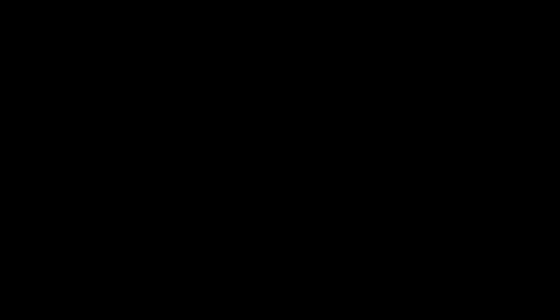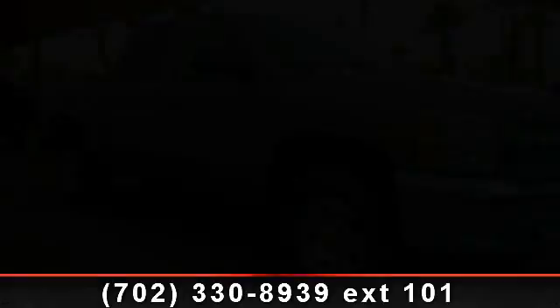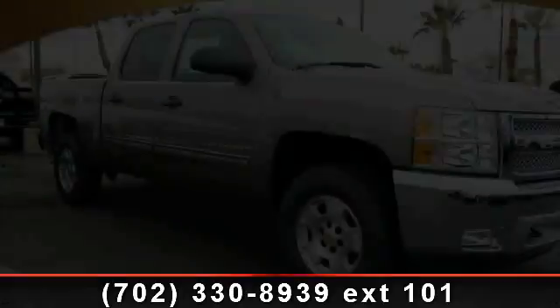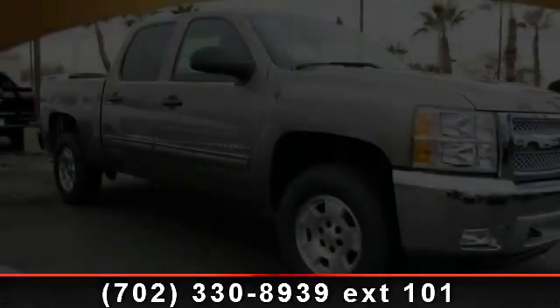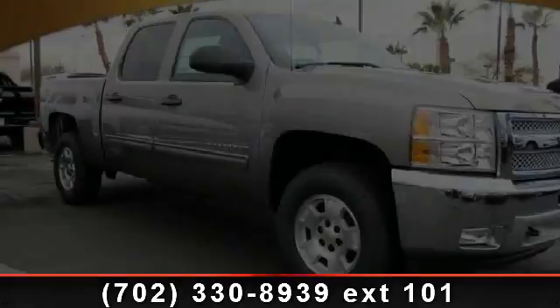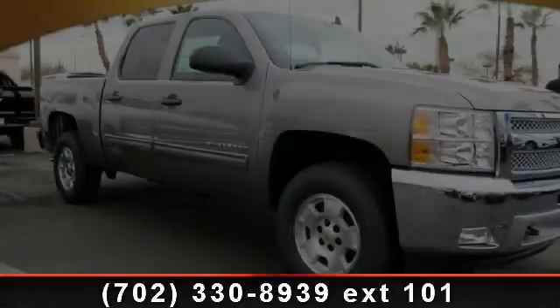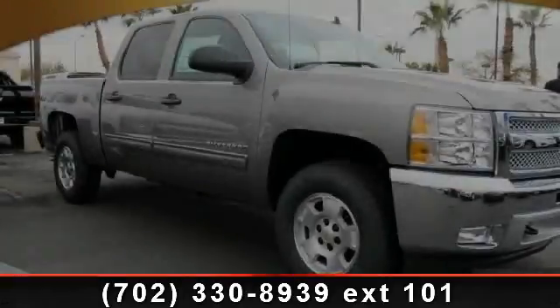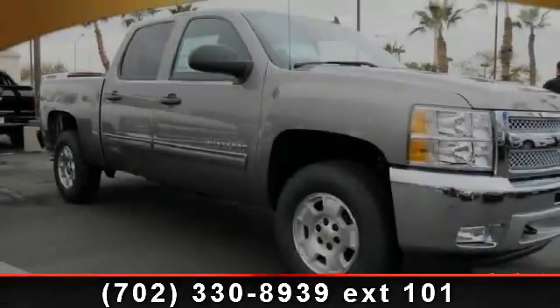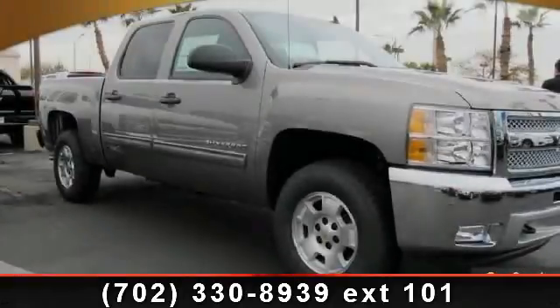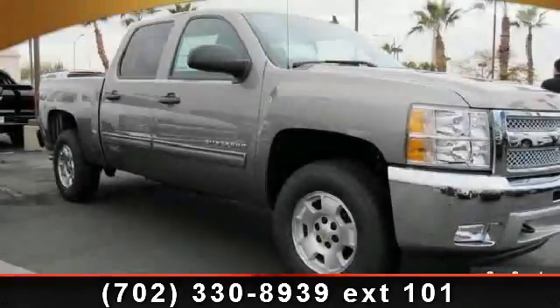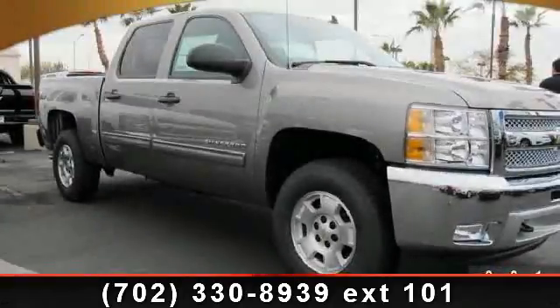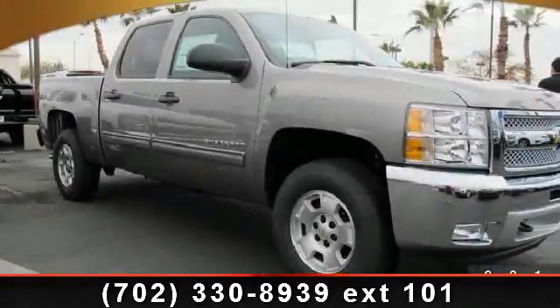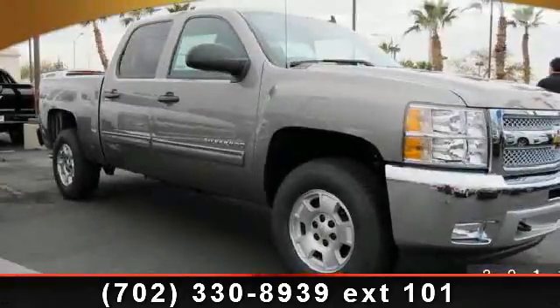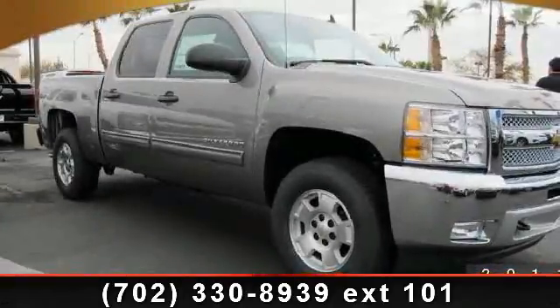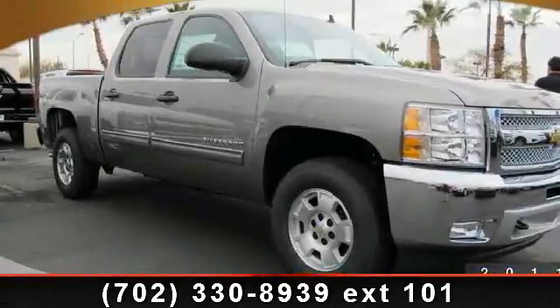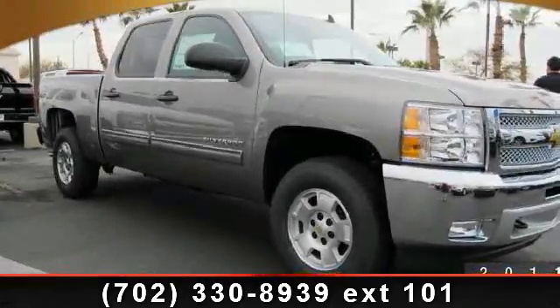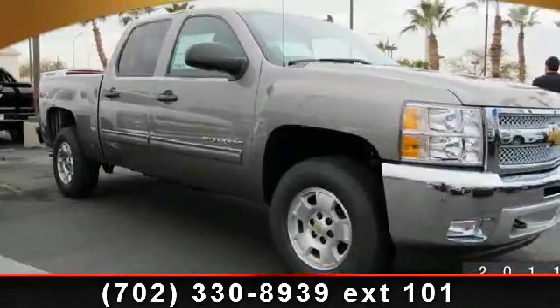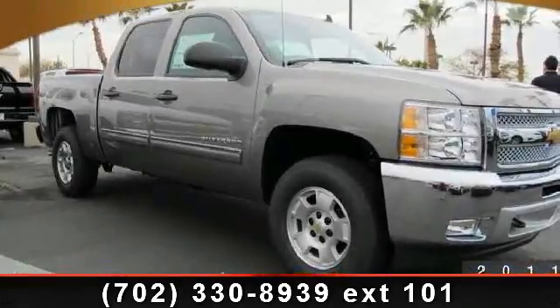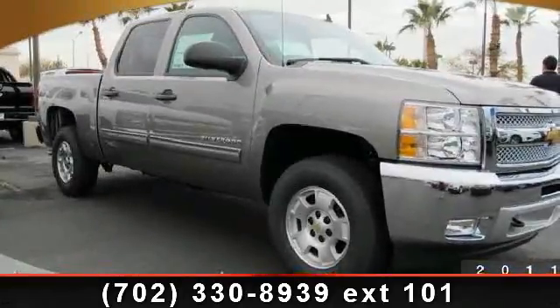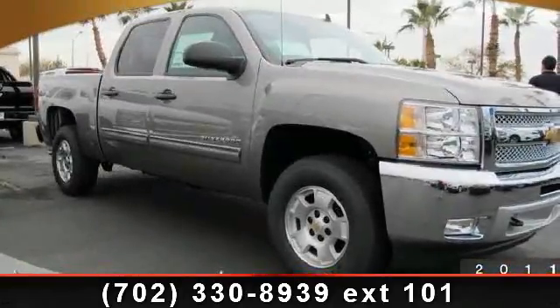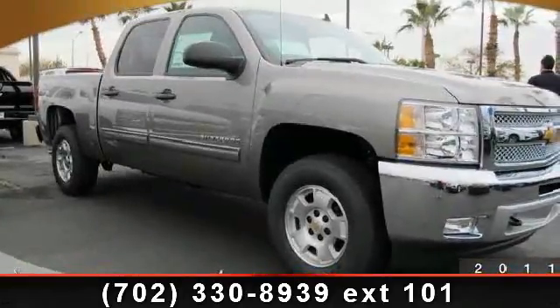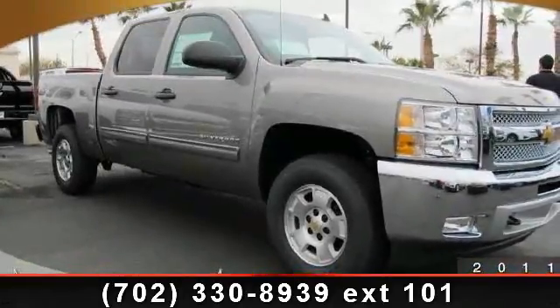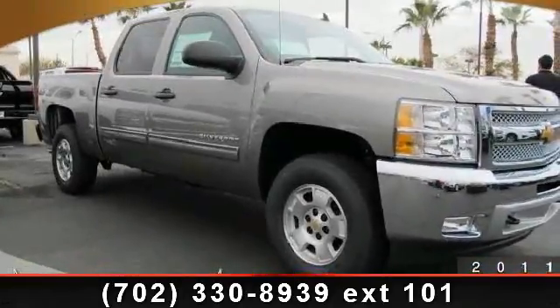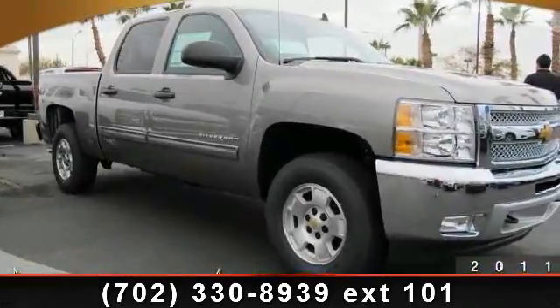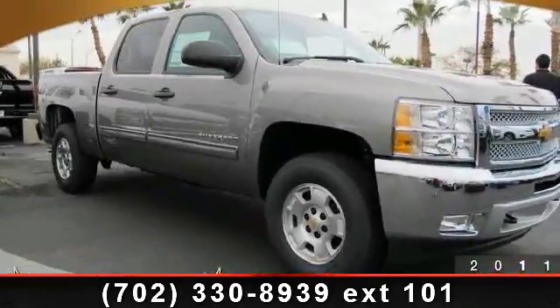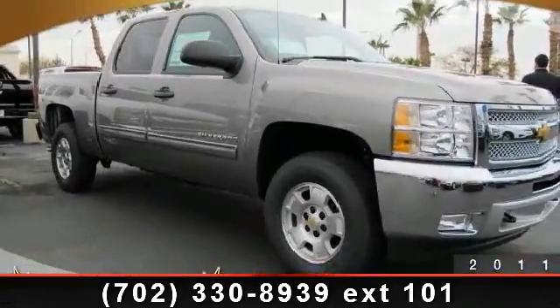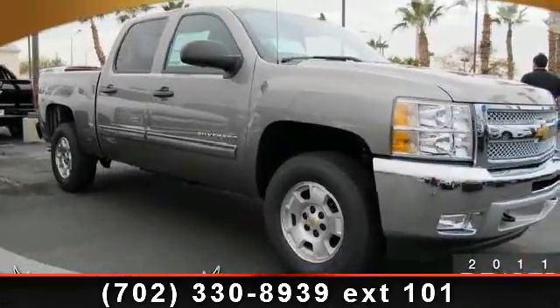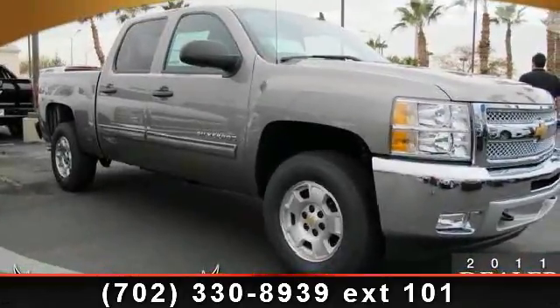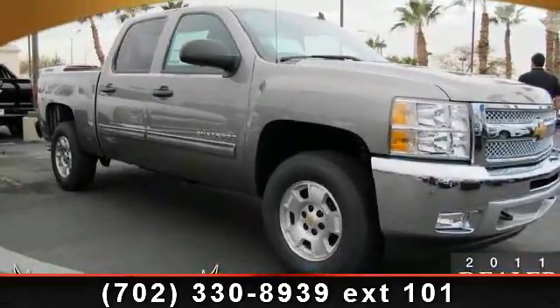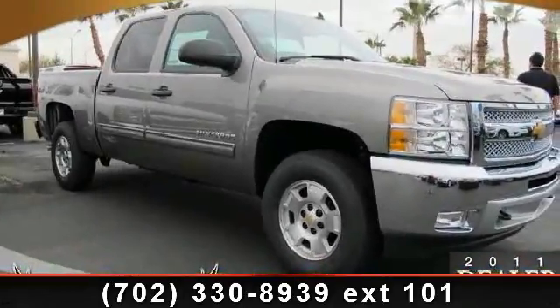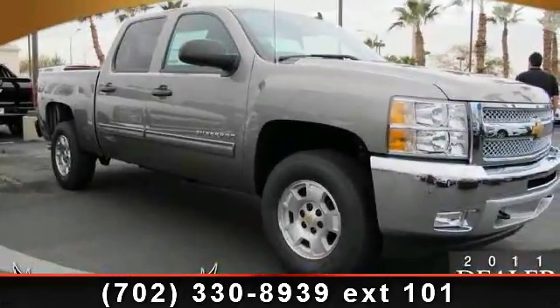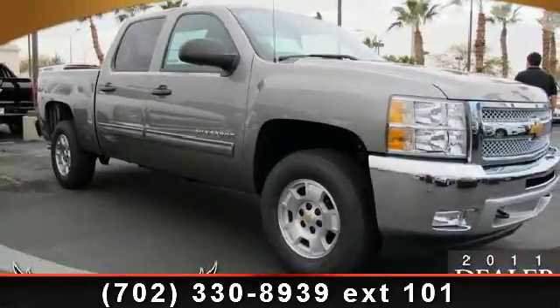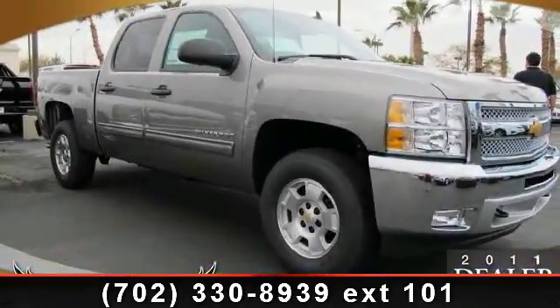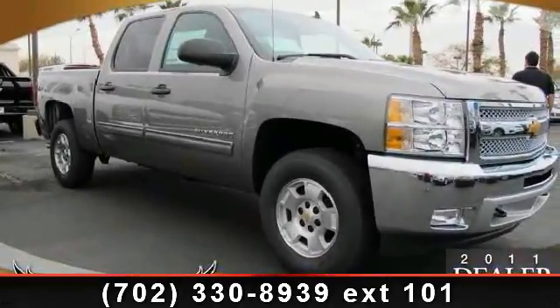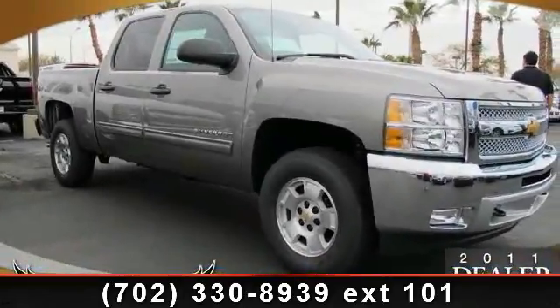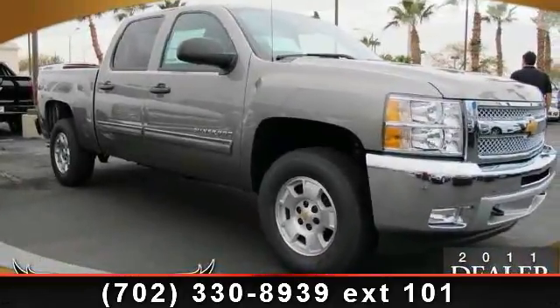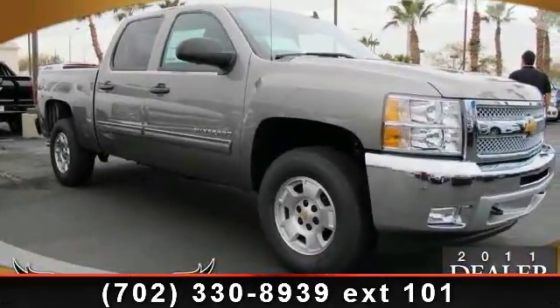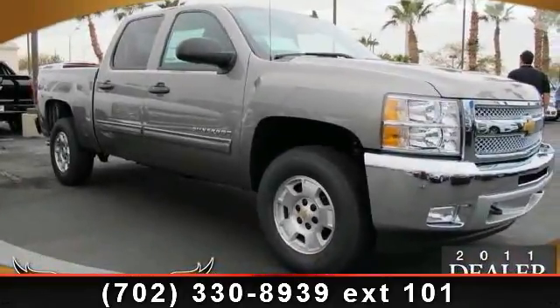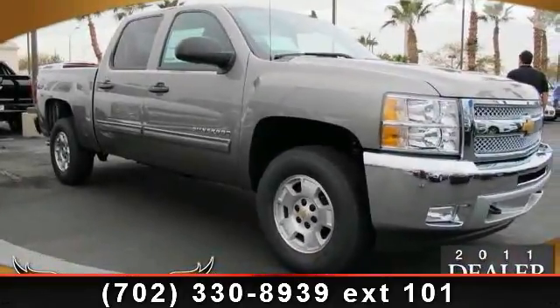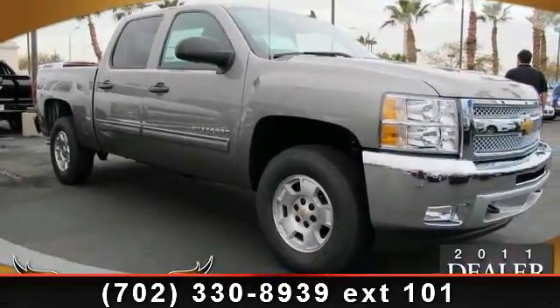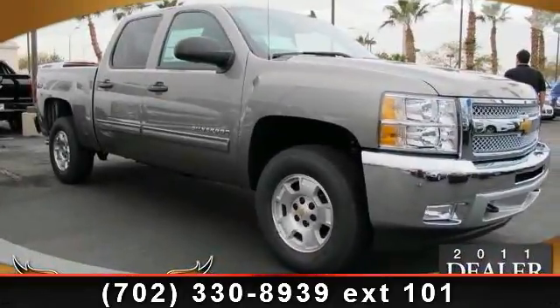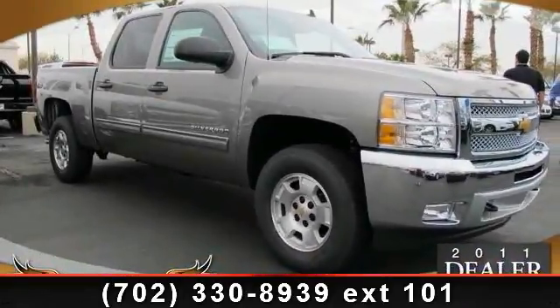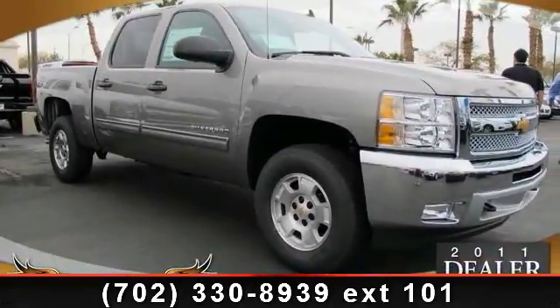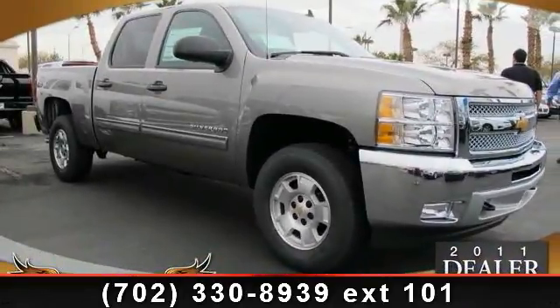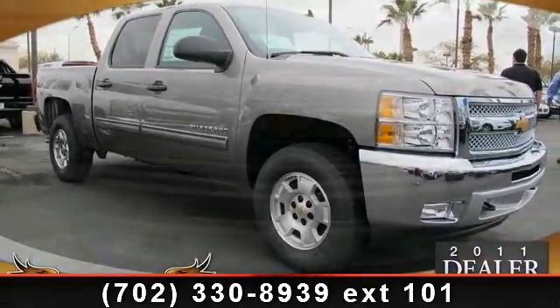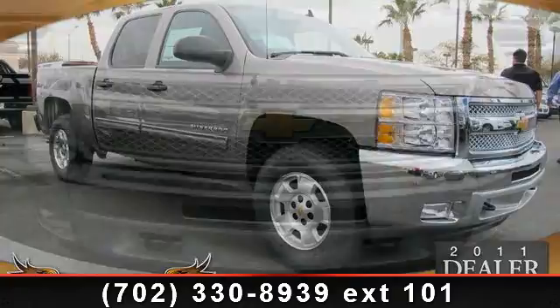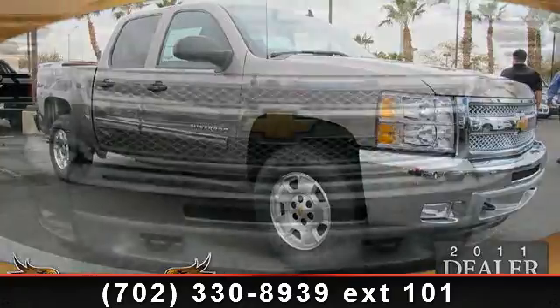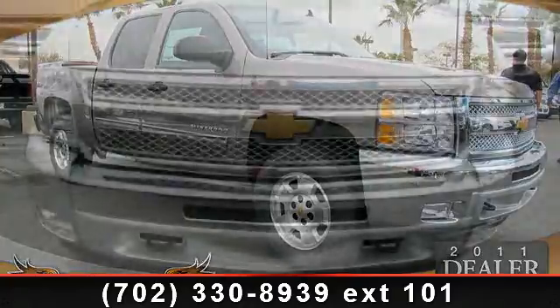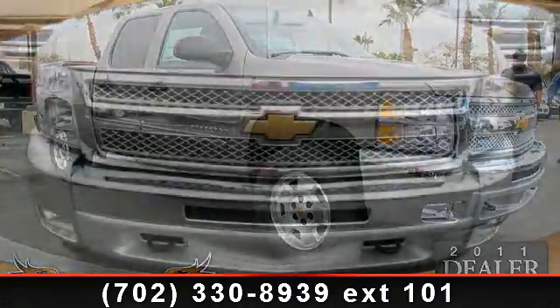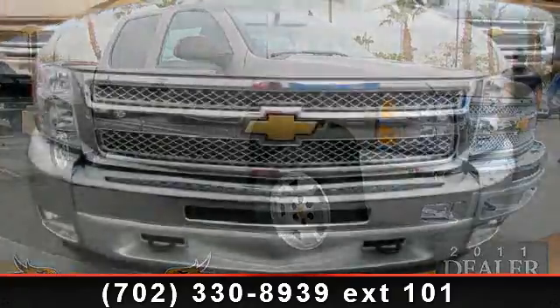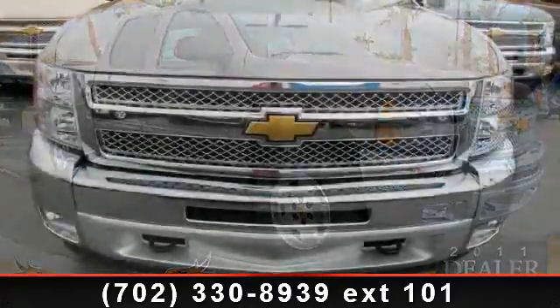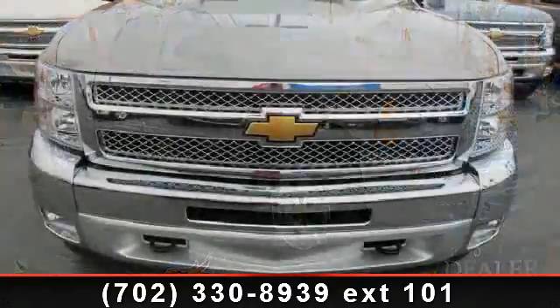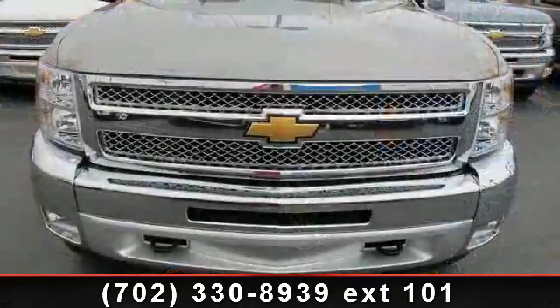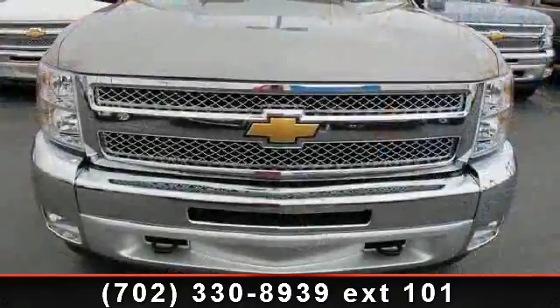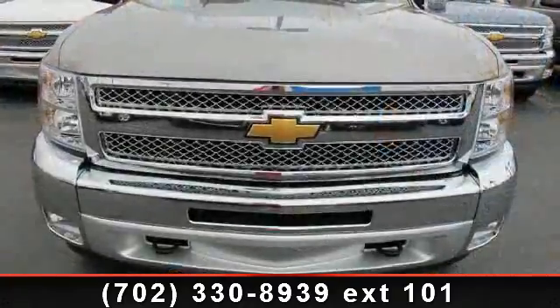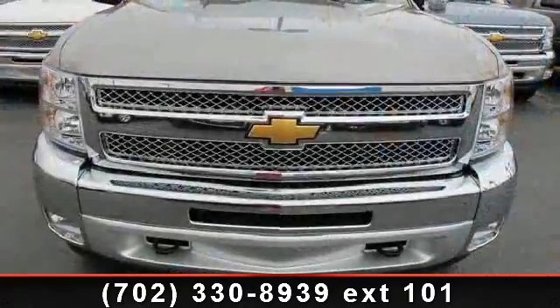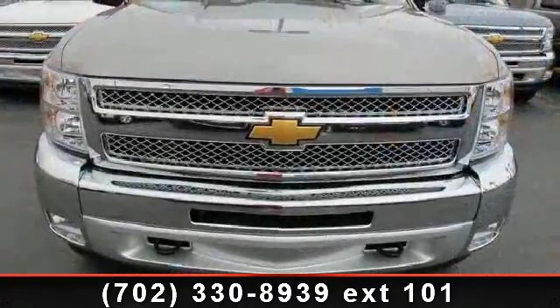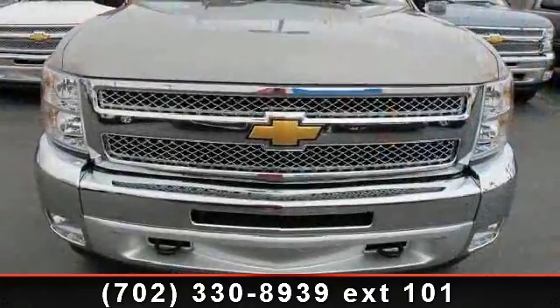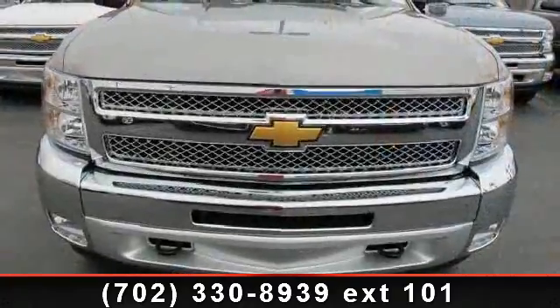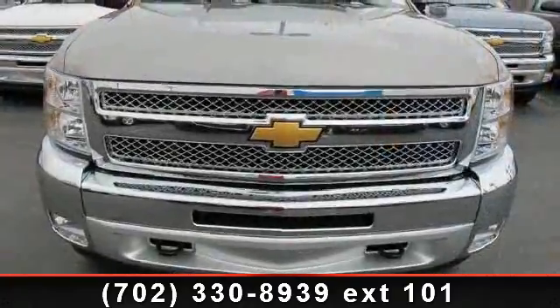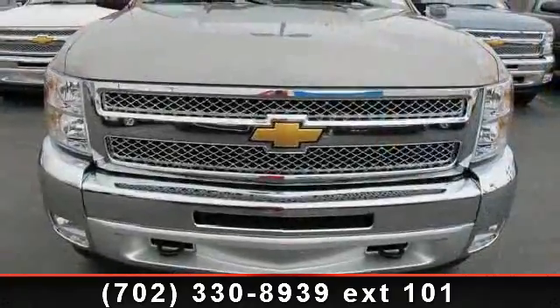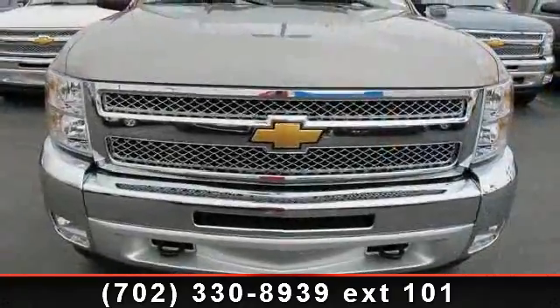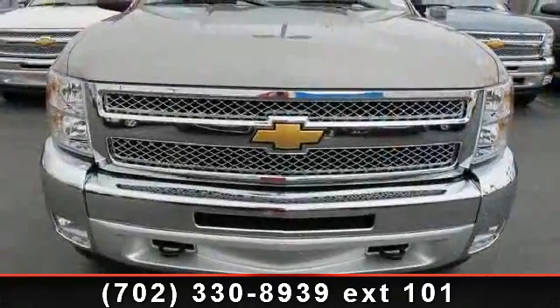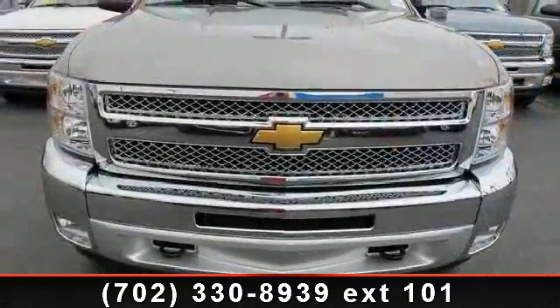Check out this 2013 Chevrolet Silverado 1500. This may be the set of wheels you've been looking for.